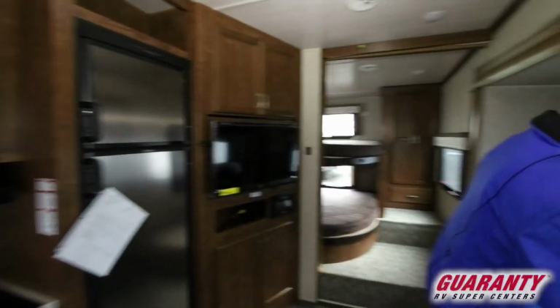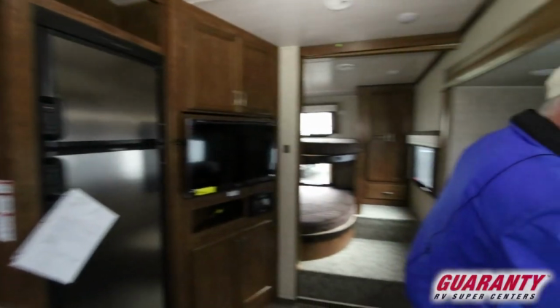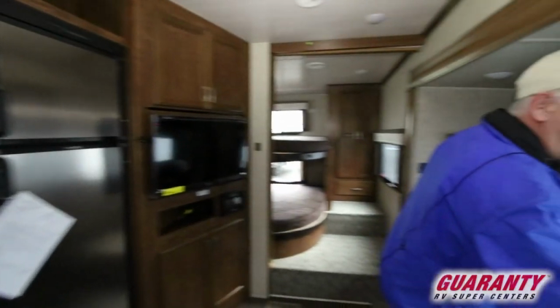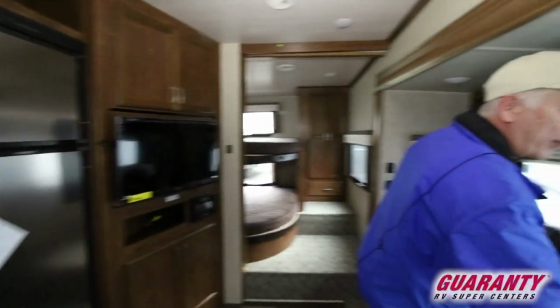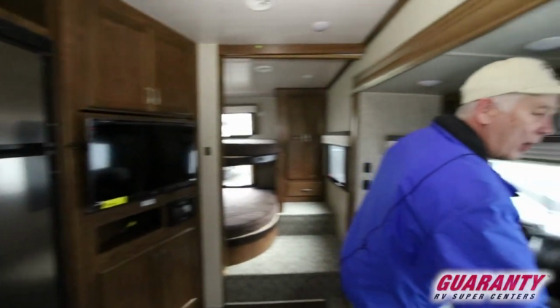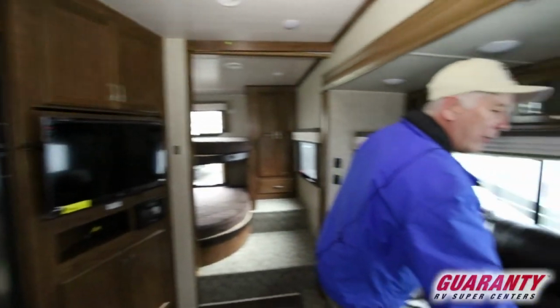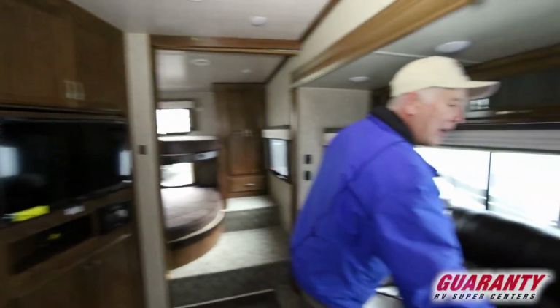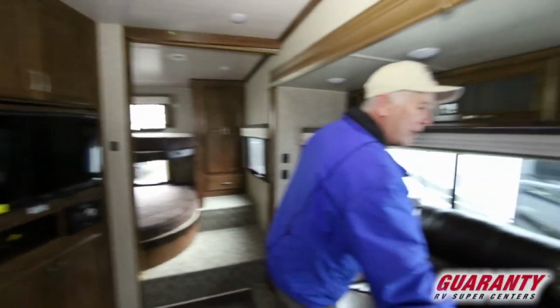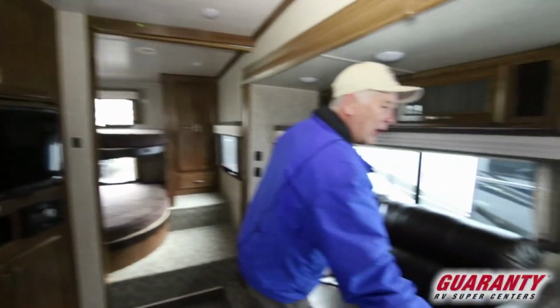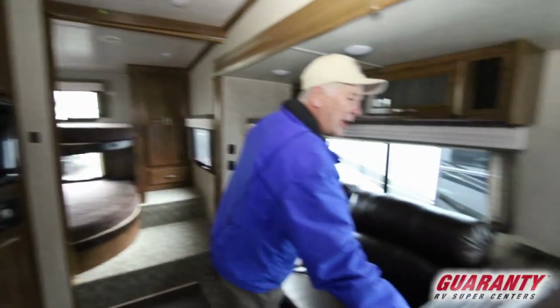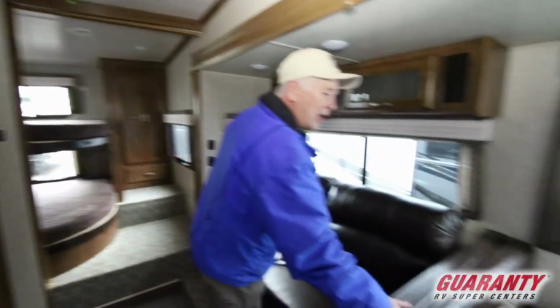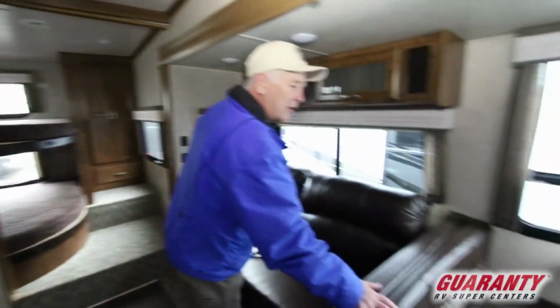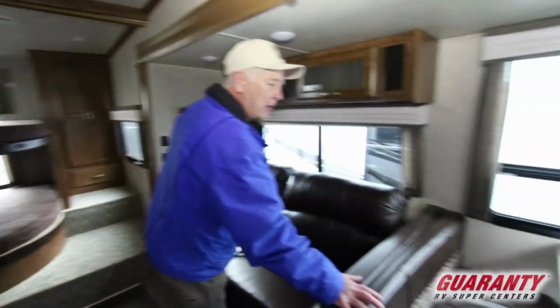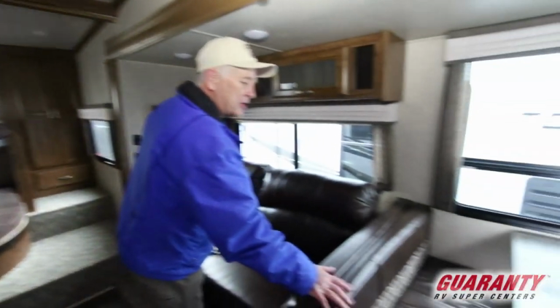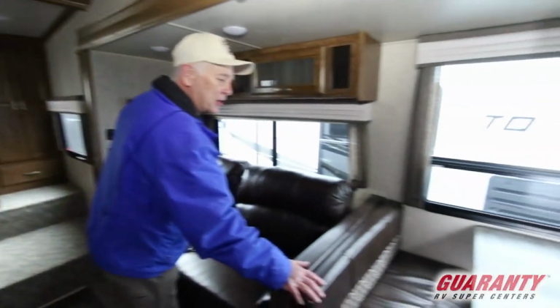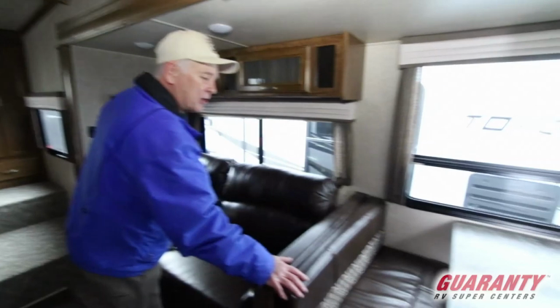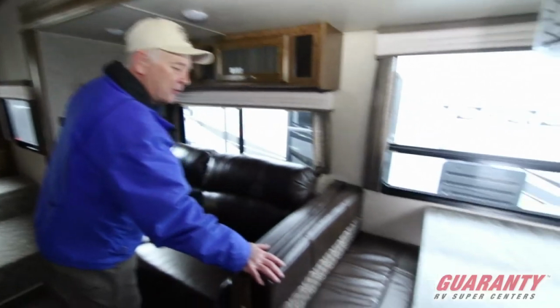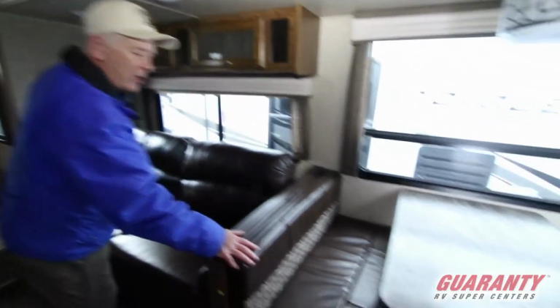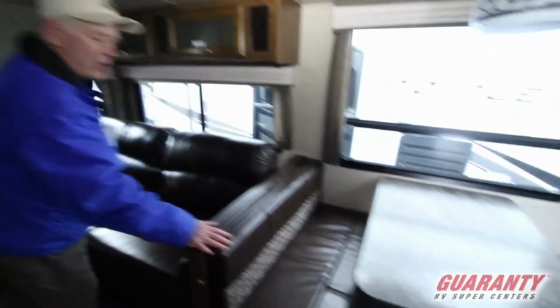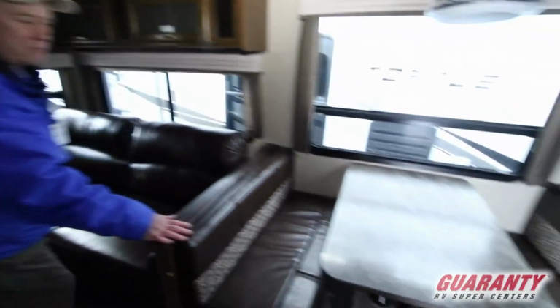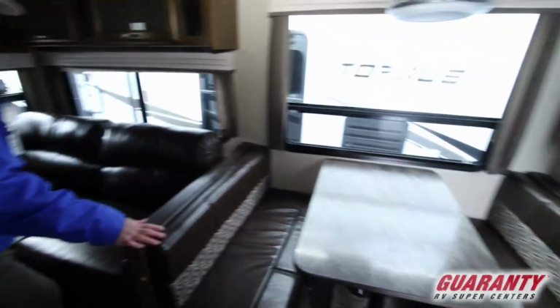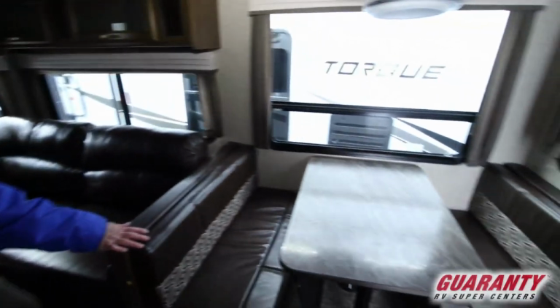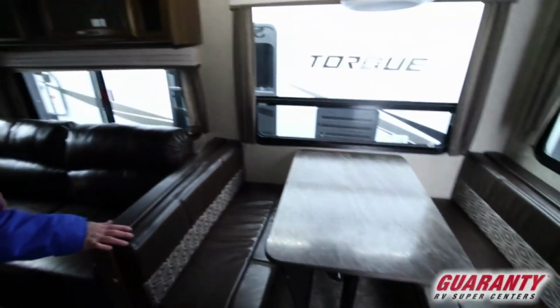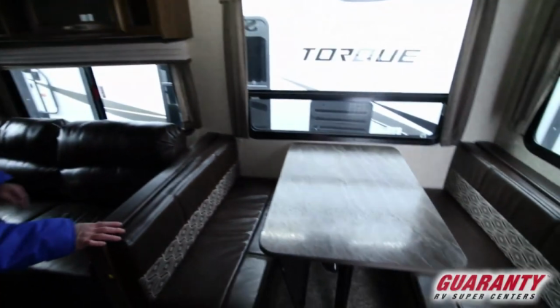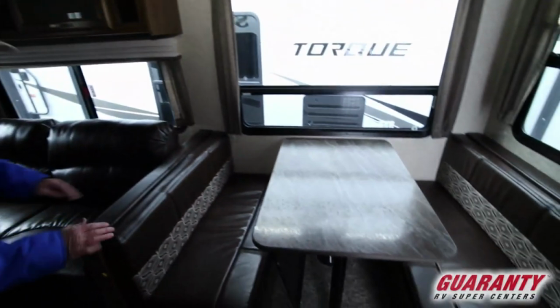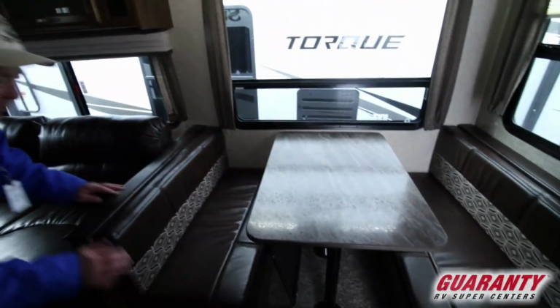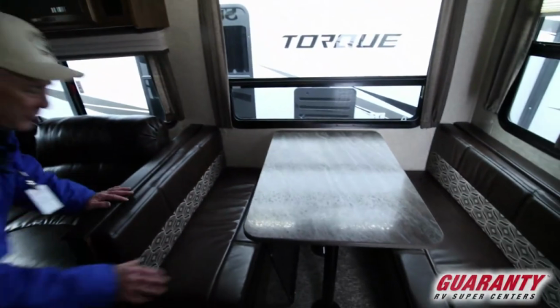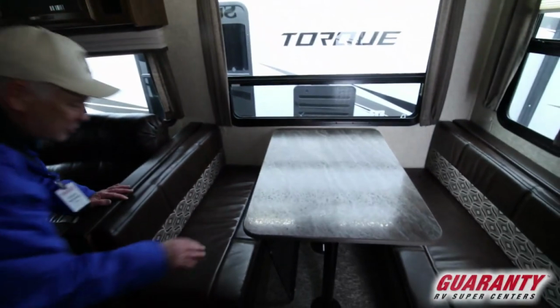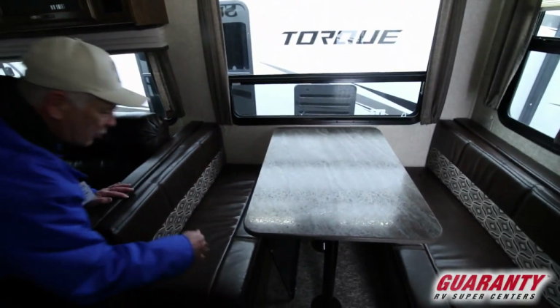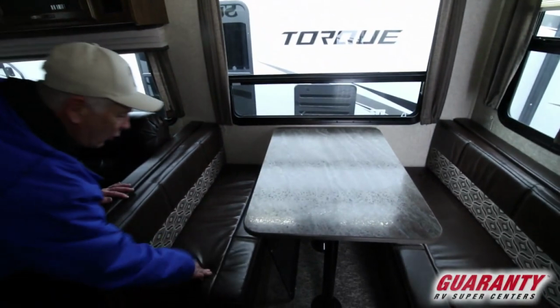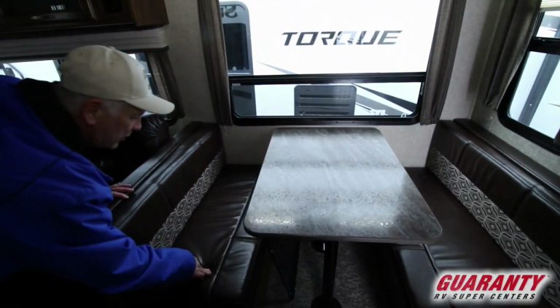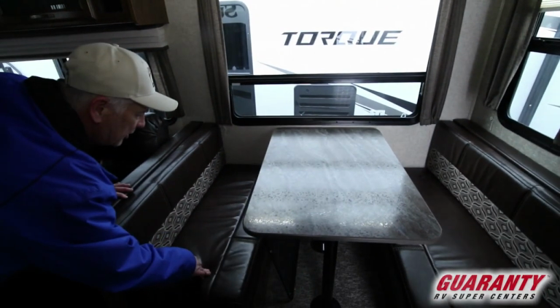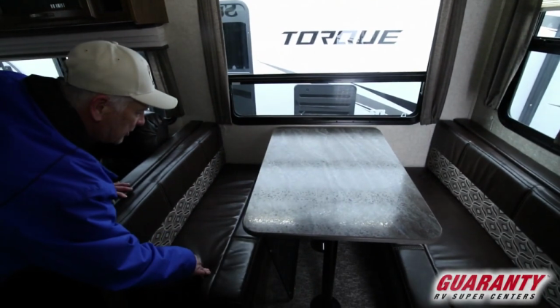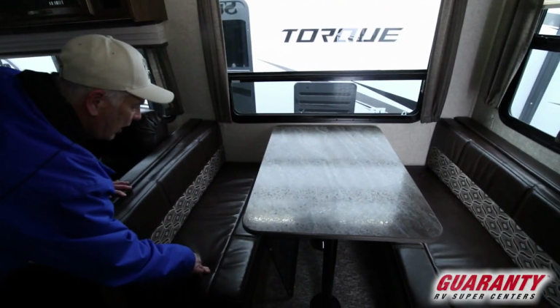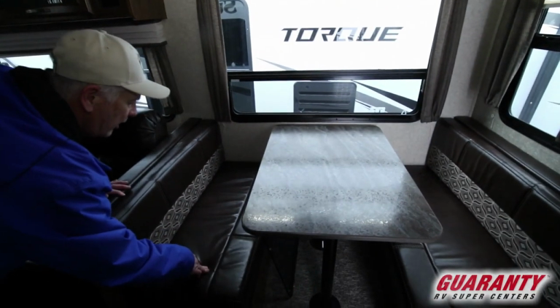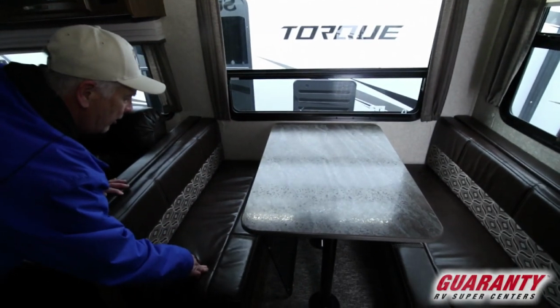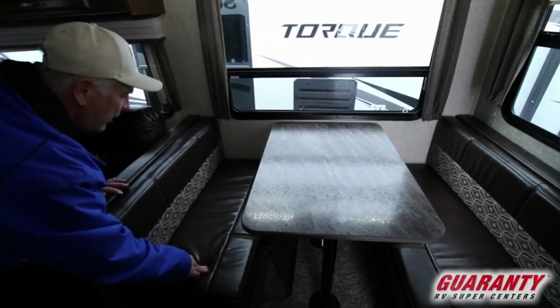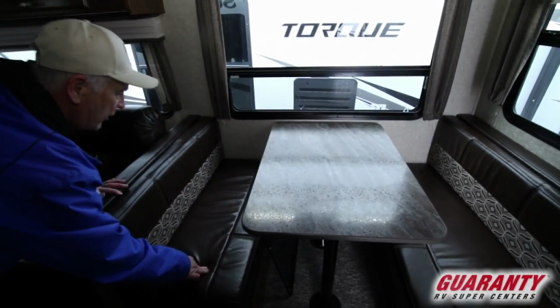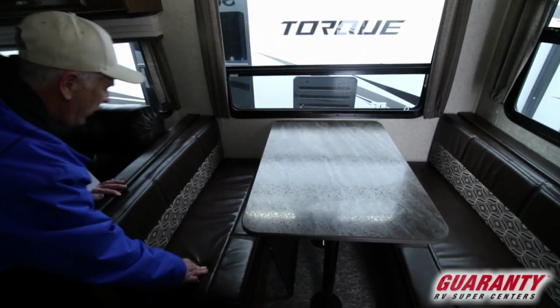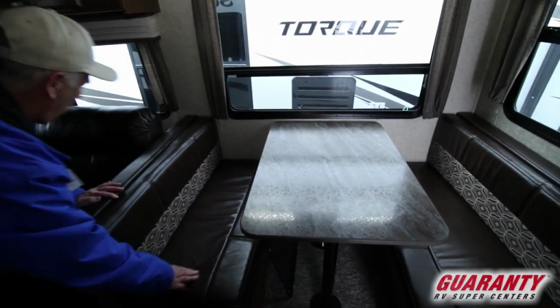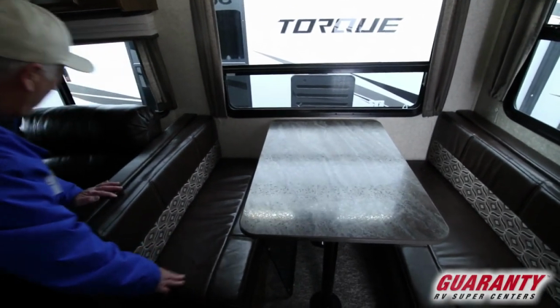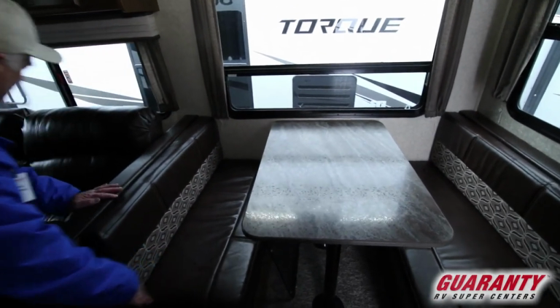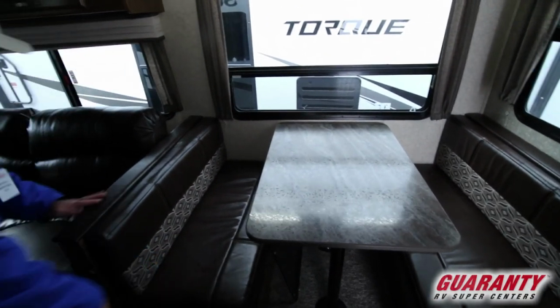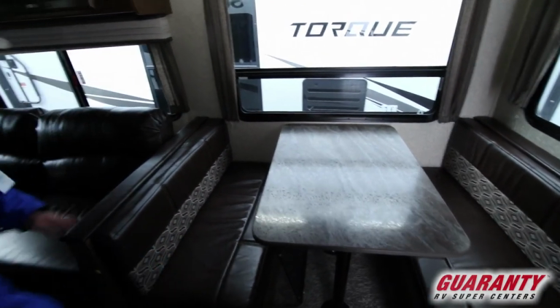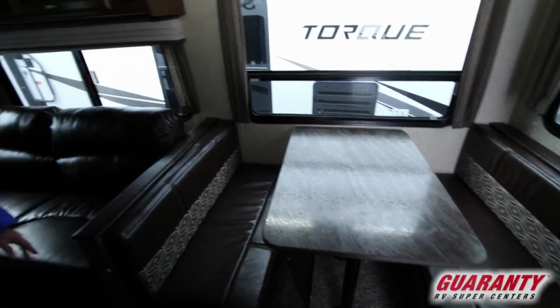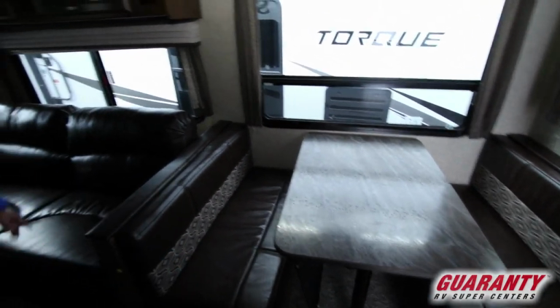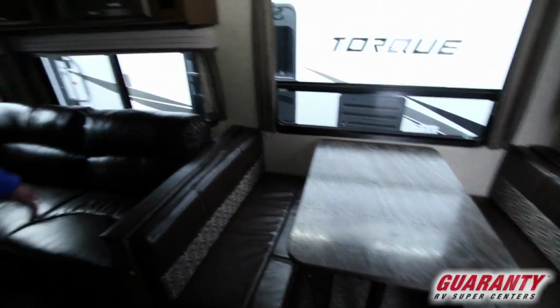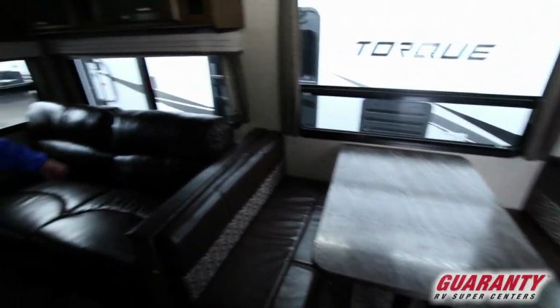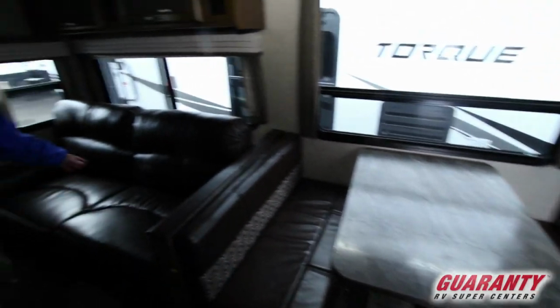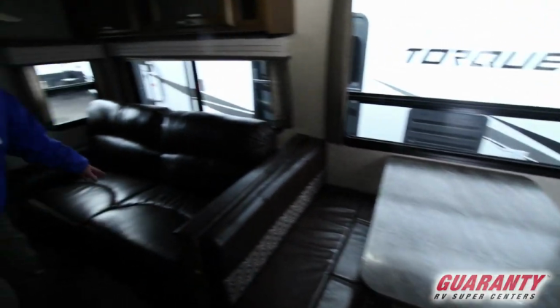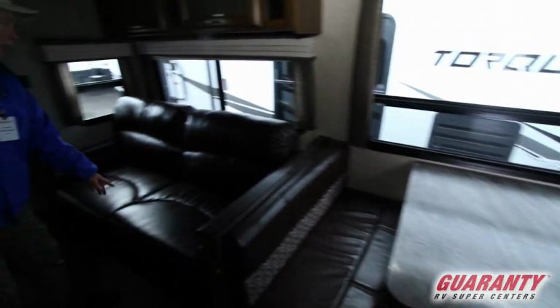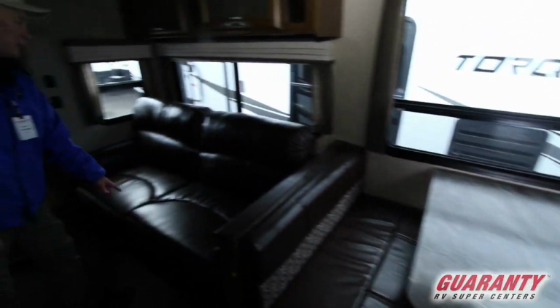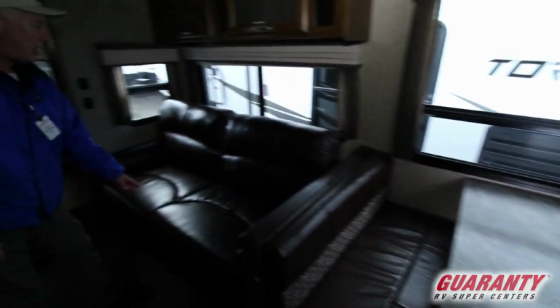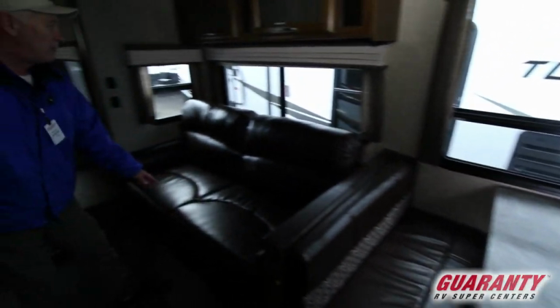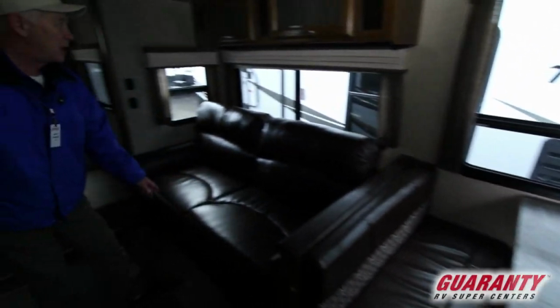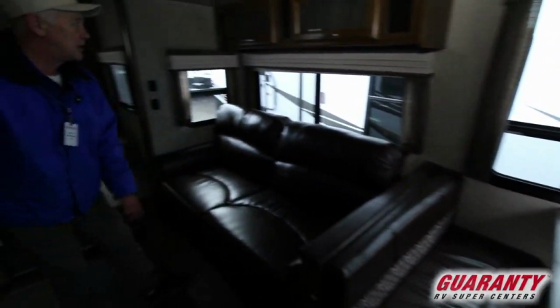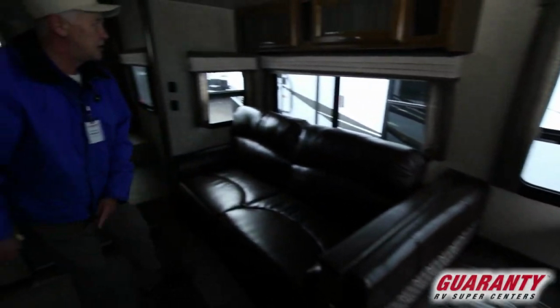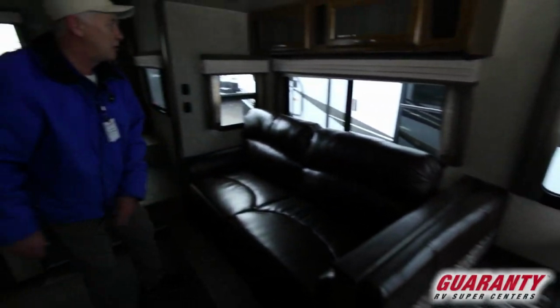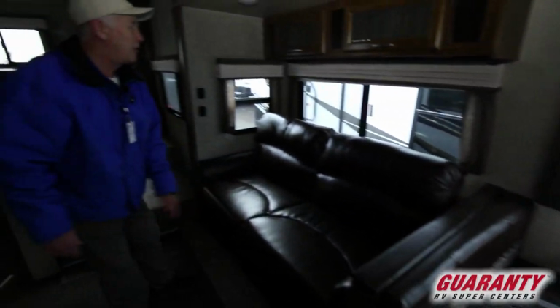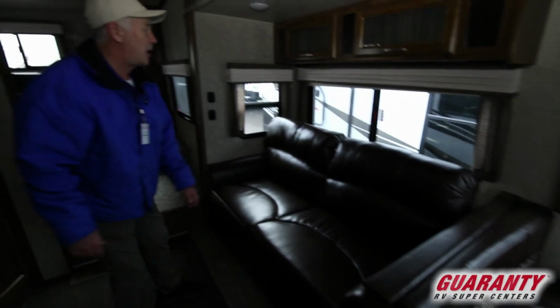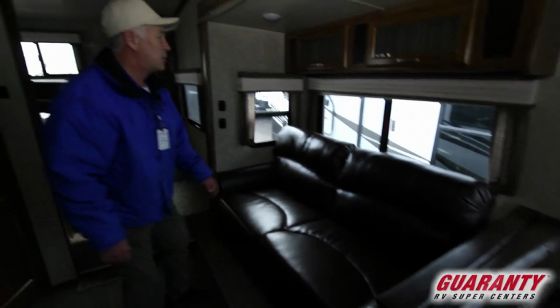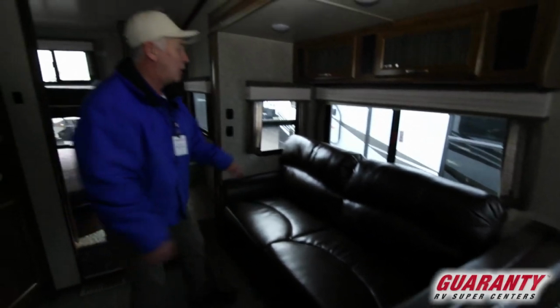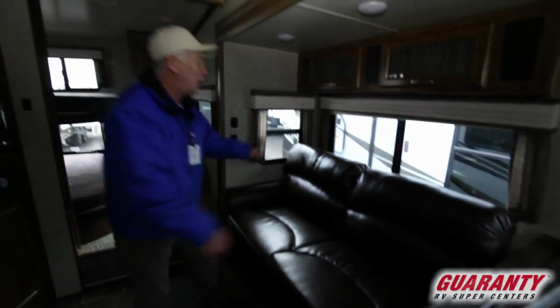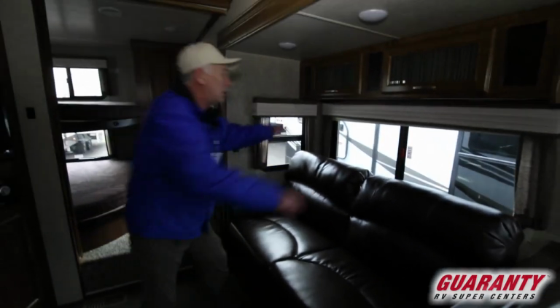Over here we have the dinette that makes into a bed. We have some storage underneath there. This folds out and makes into a bed as well.